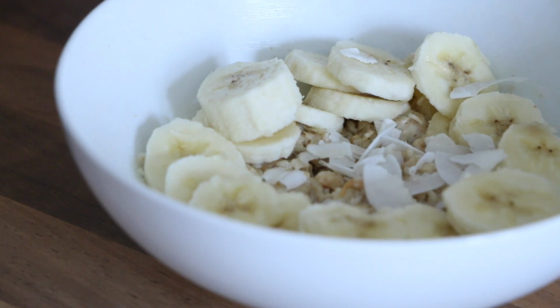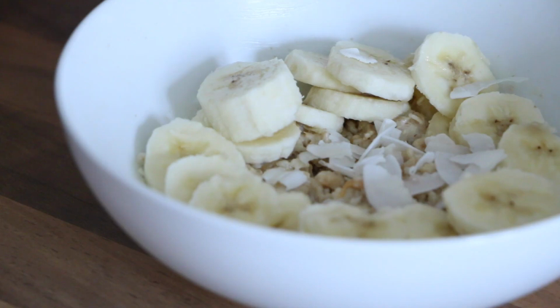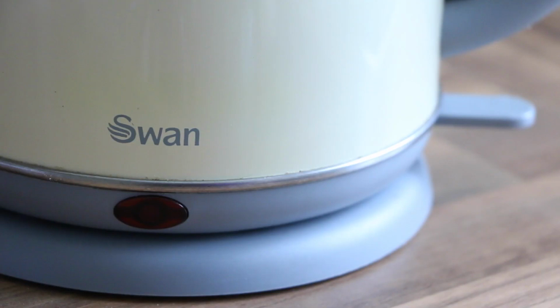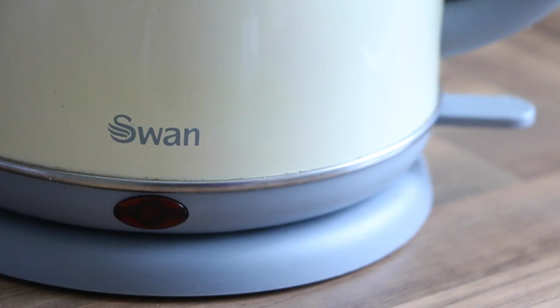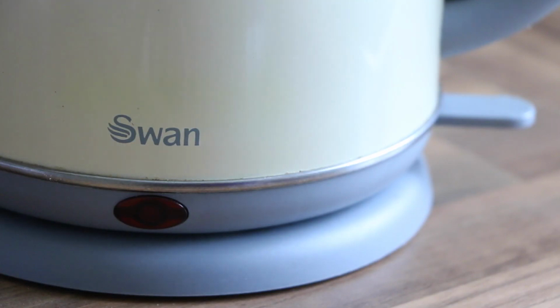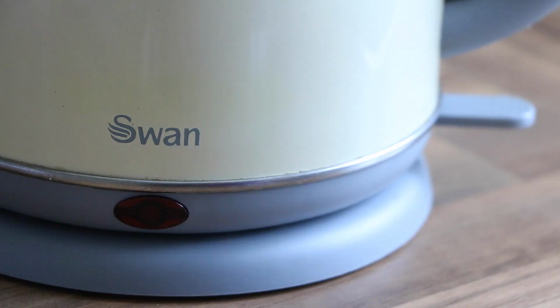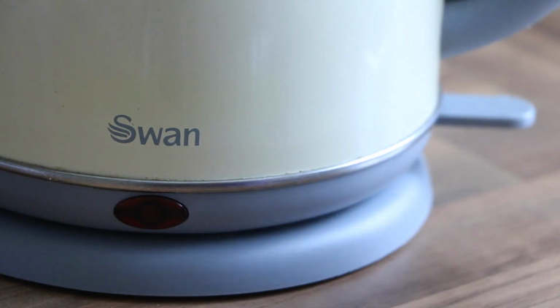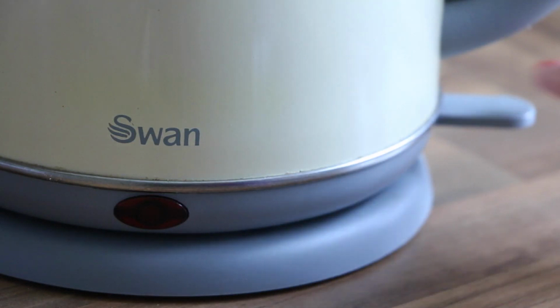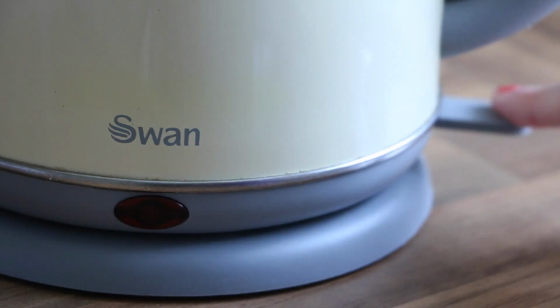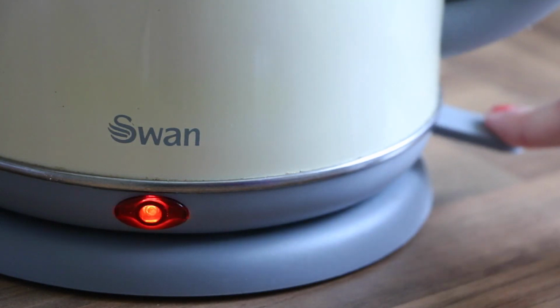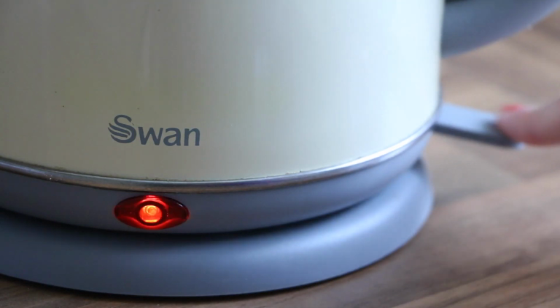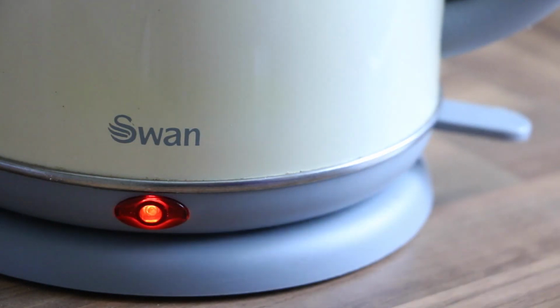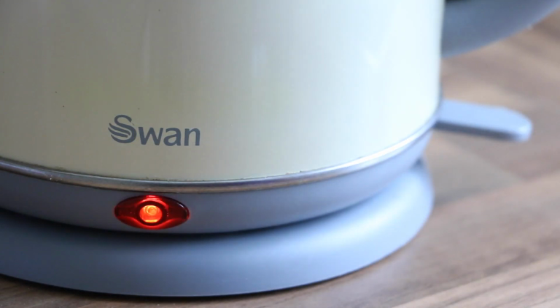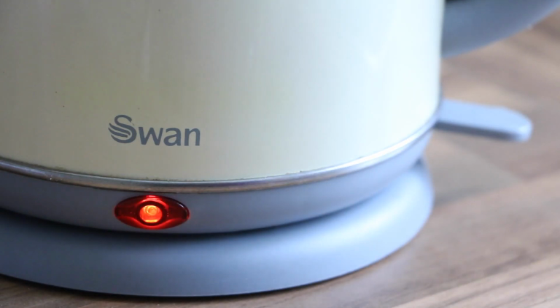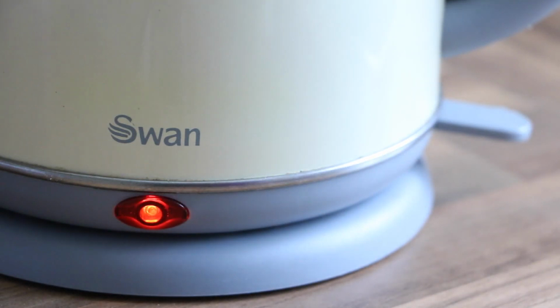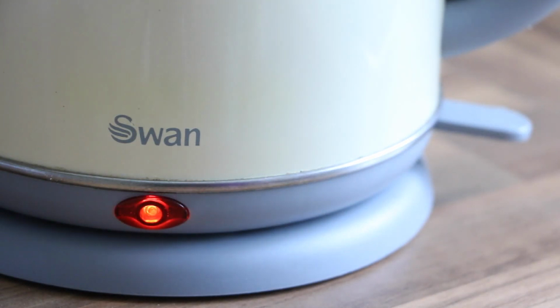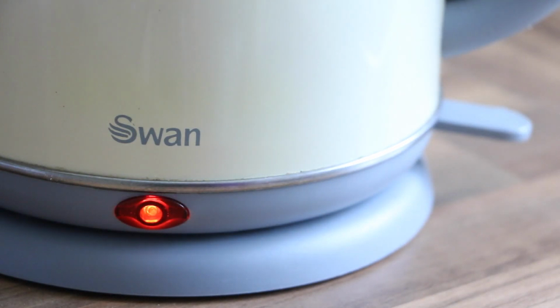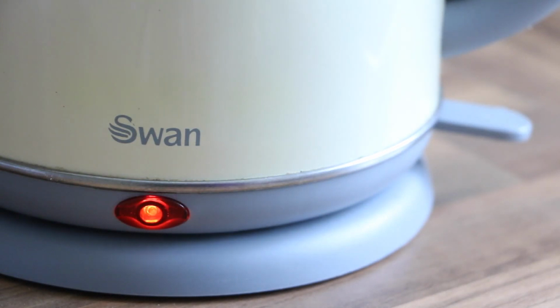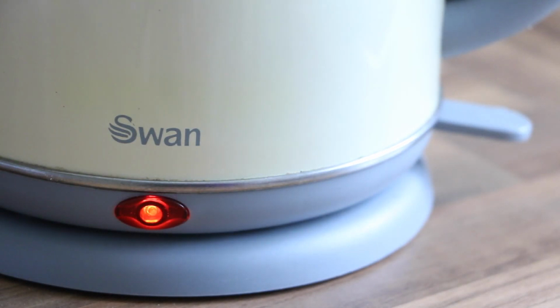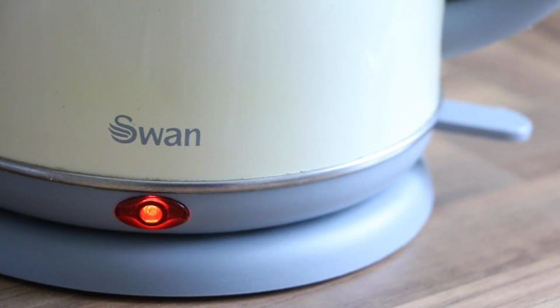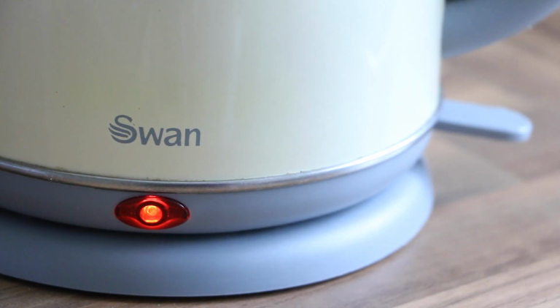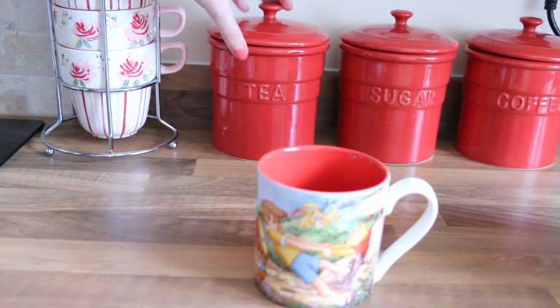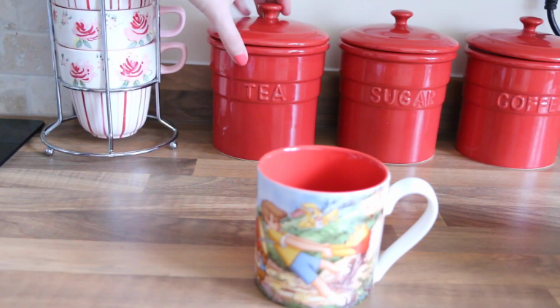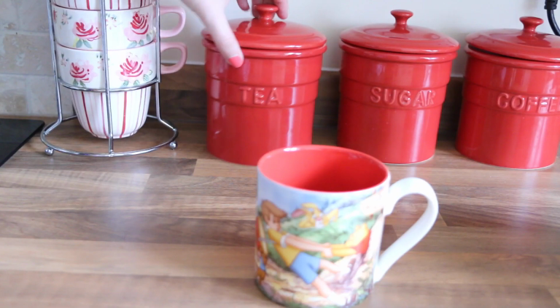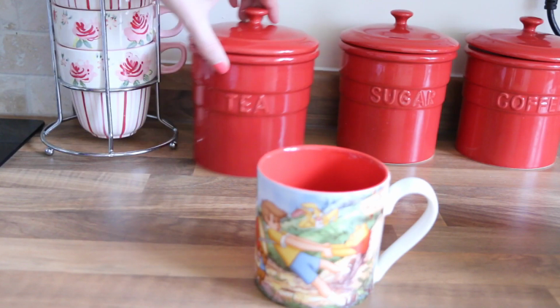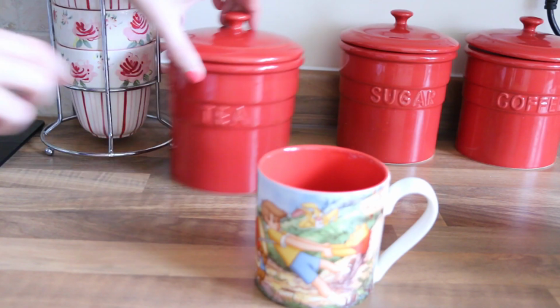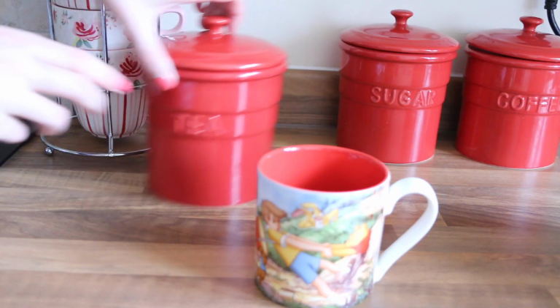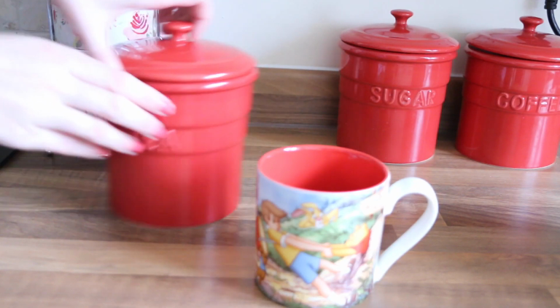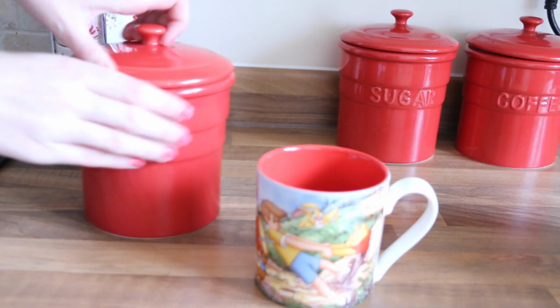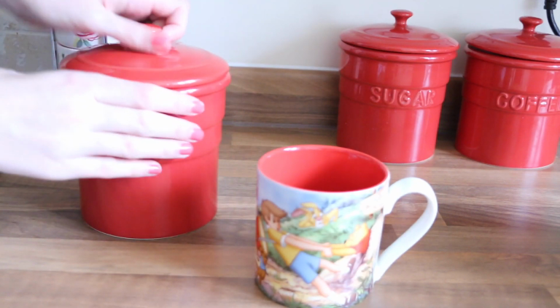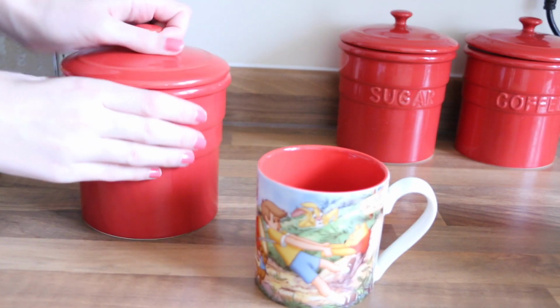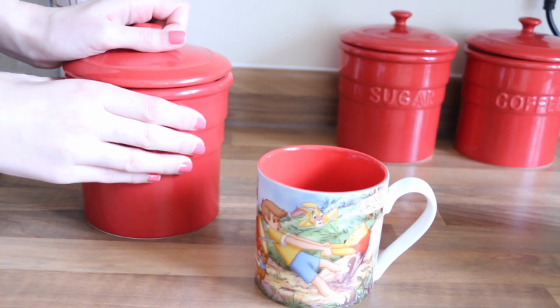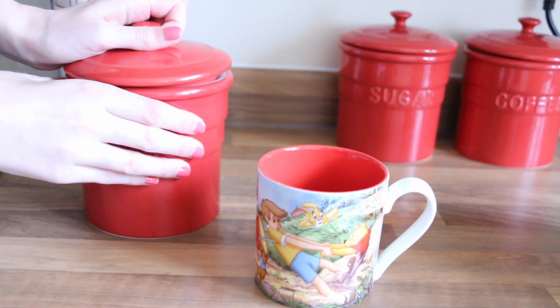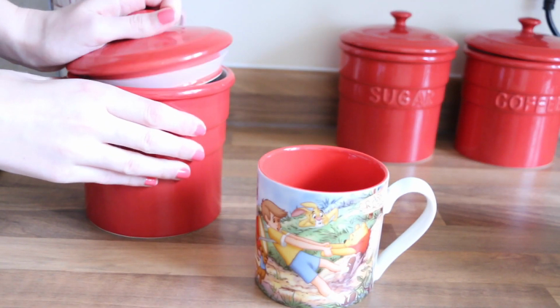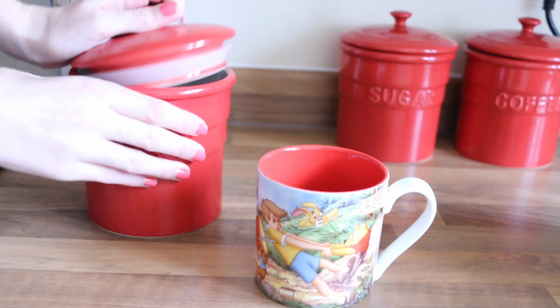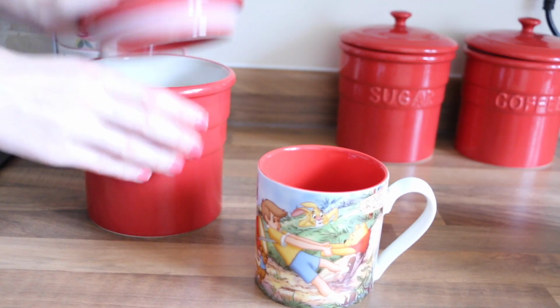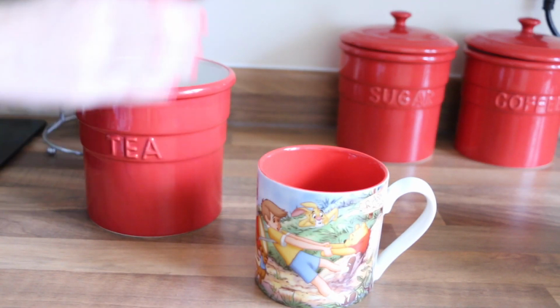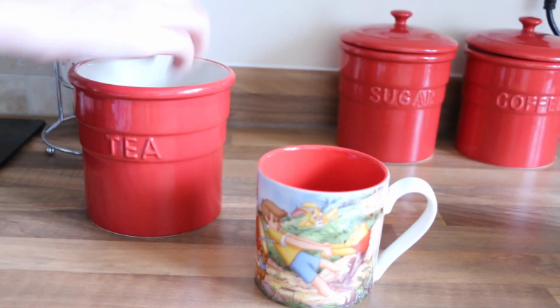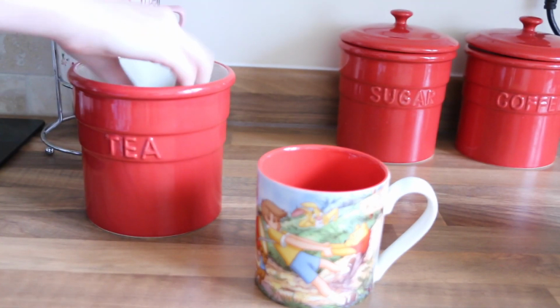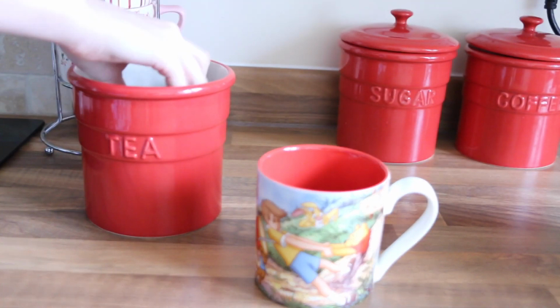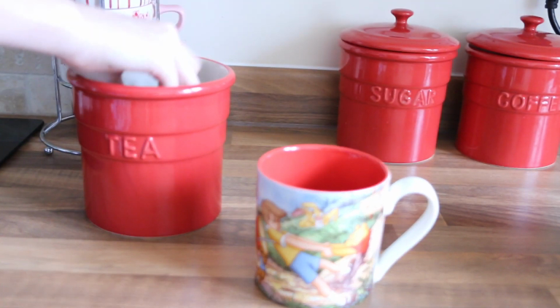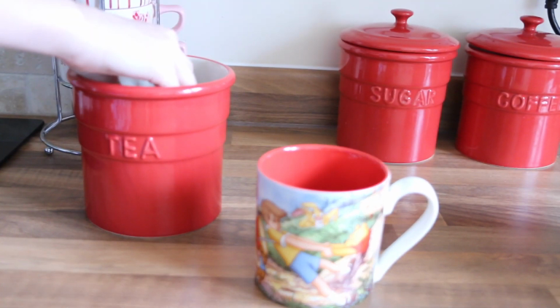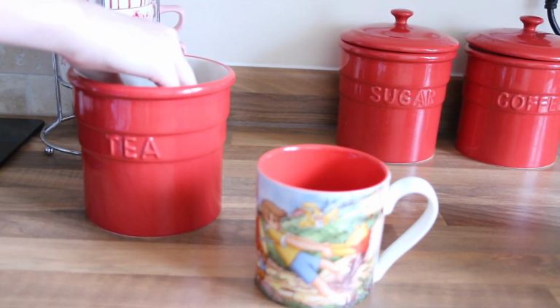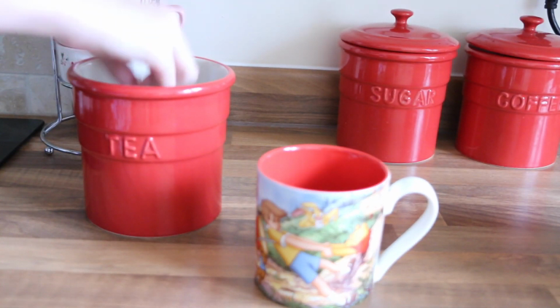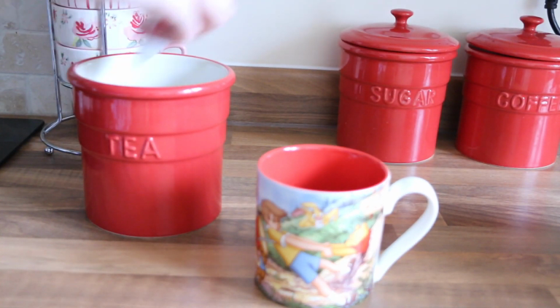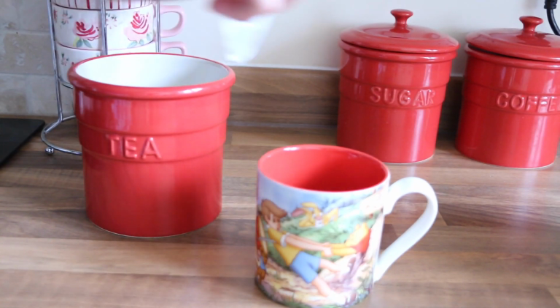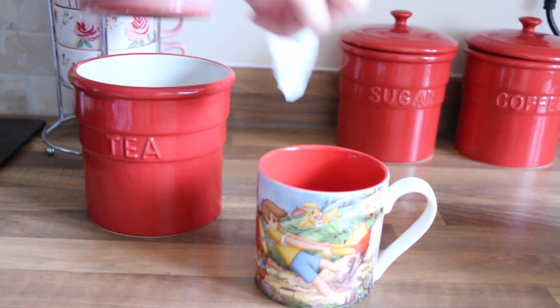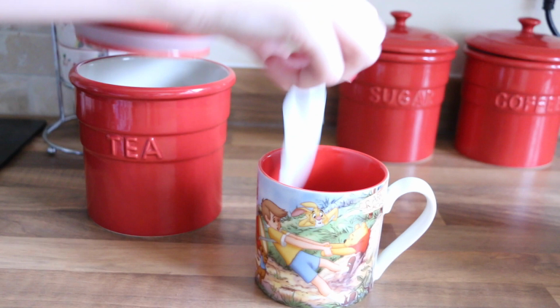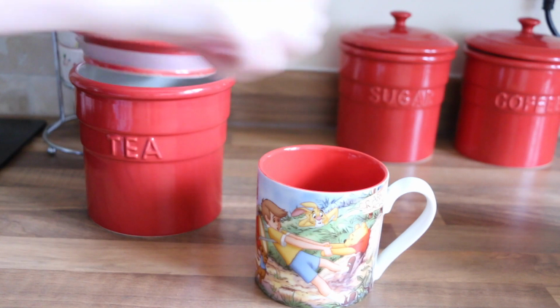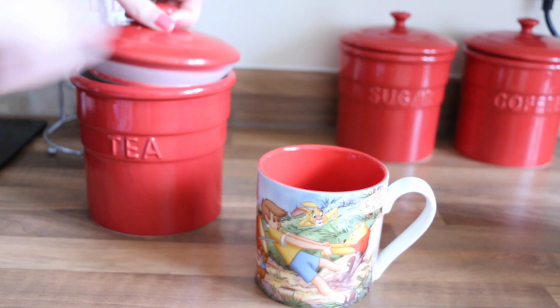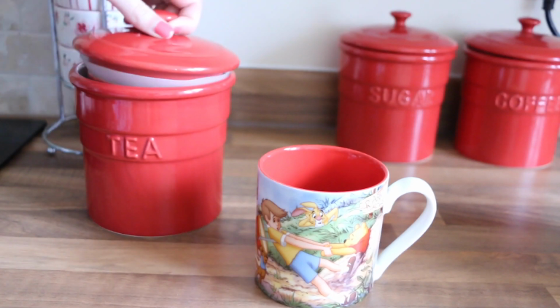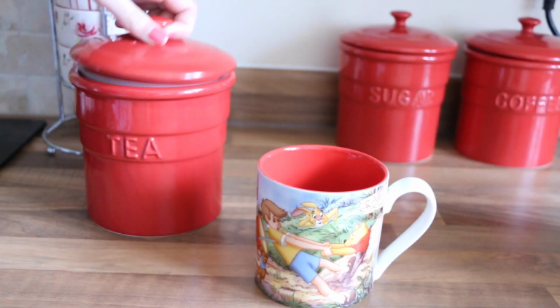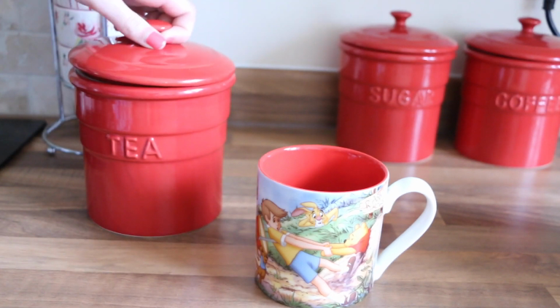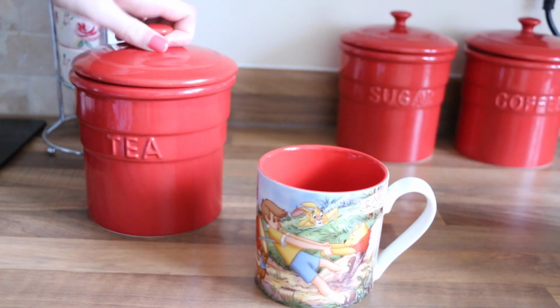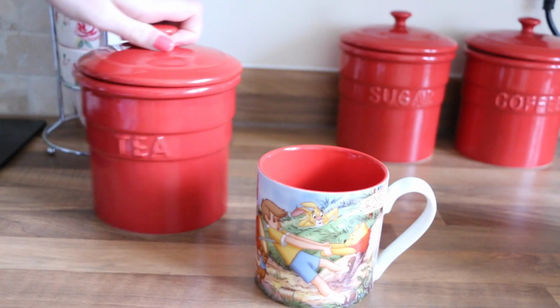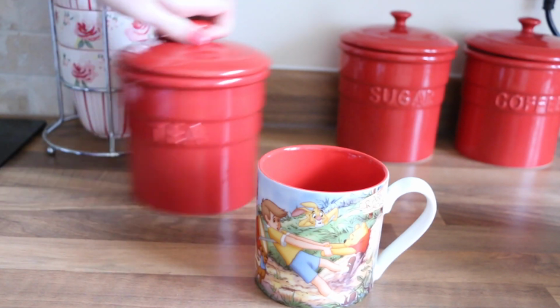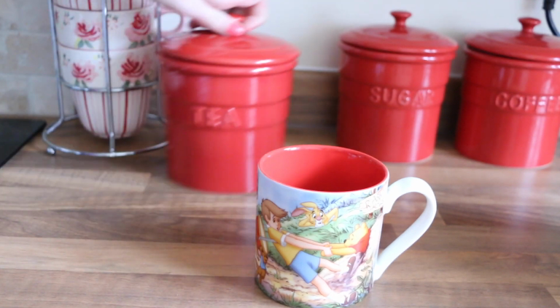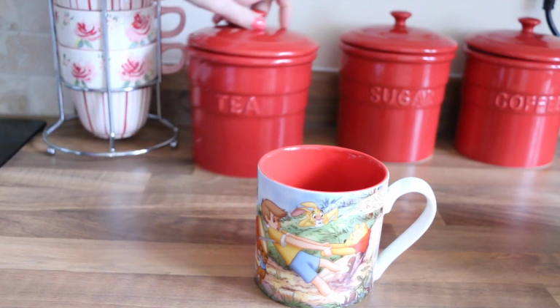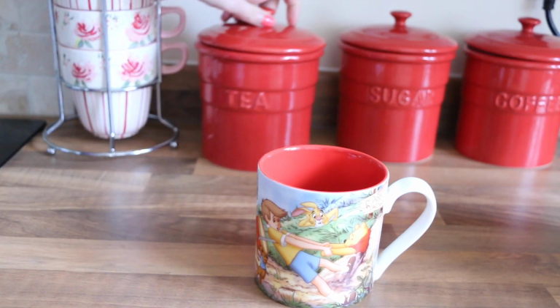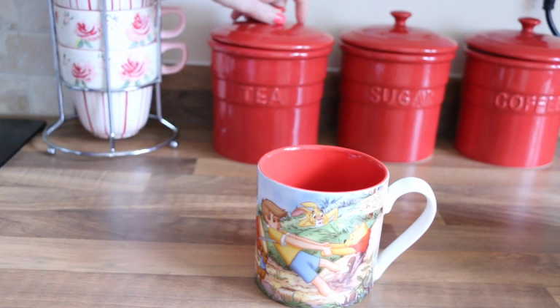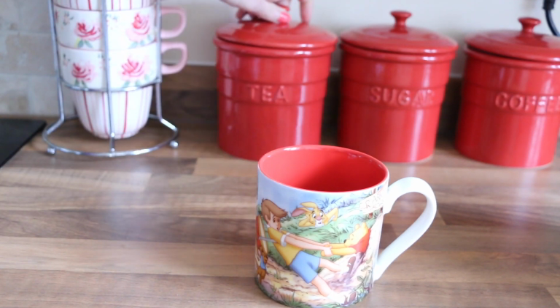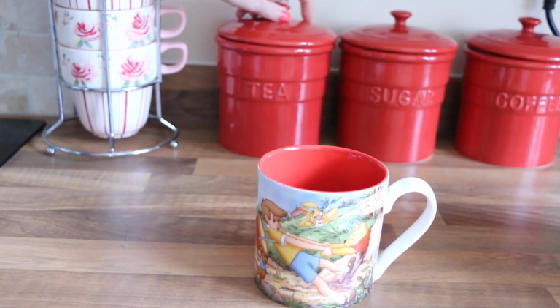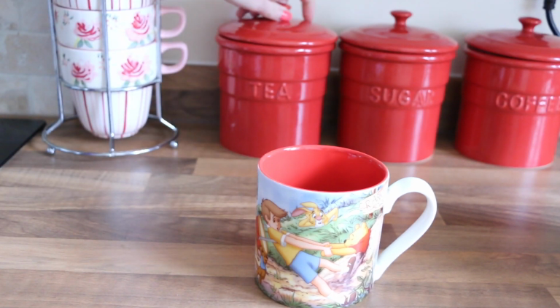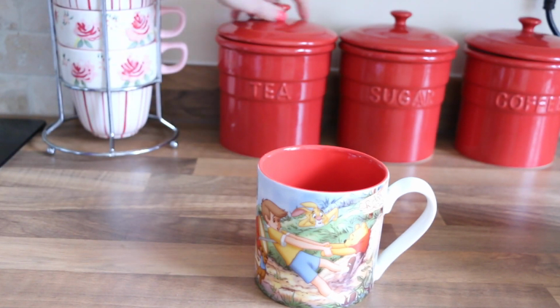My morning wouldn't be complete without a cup of tea, so I make myself a cup of tea. I have one sugar and I do have my tea quite weak.